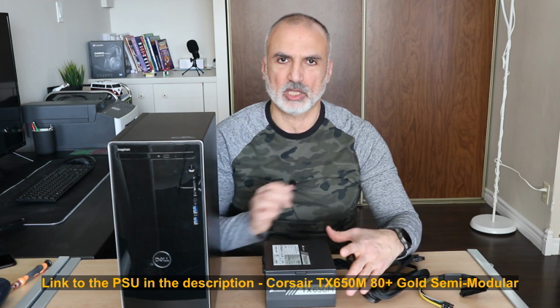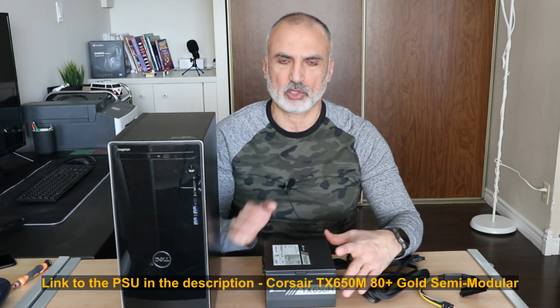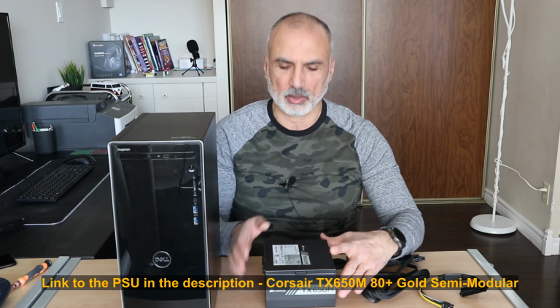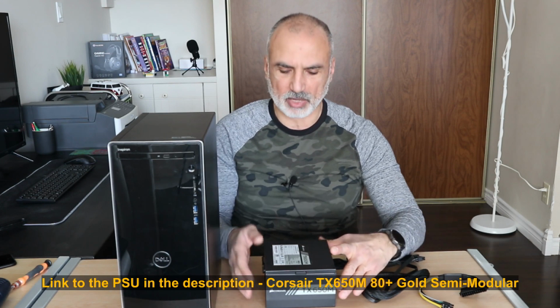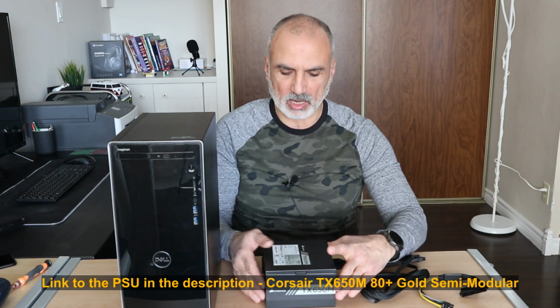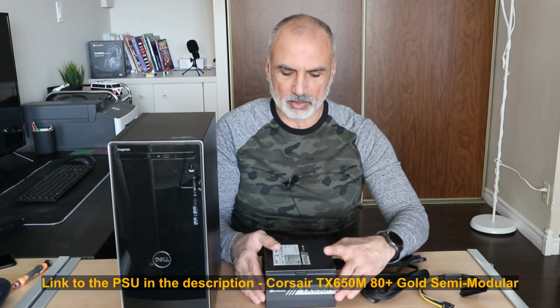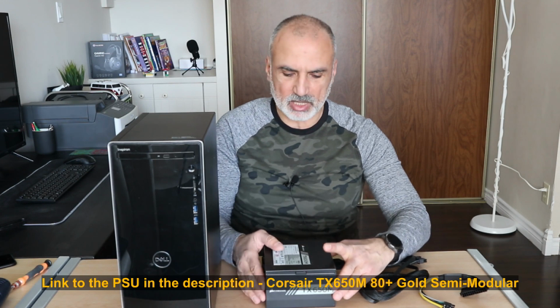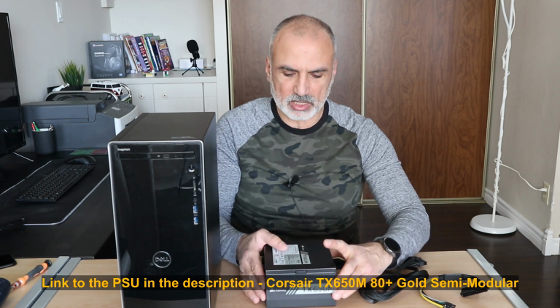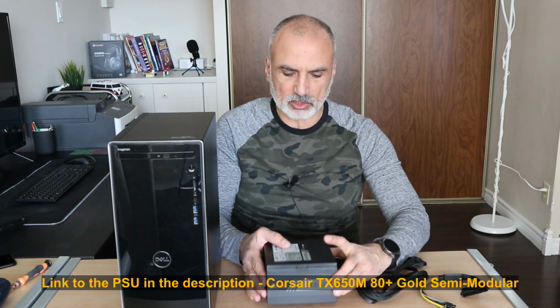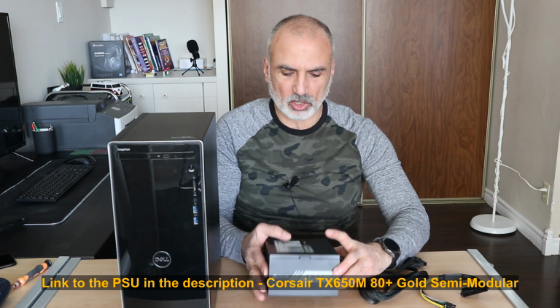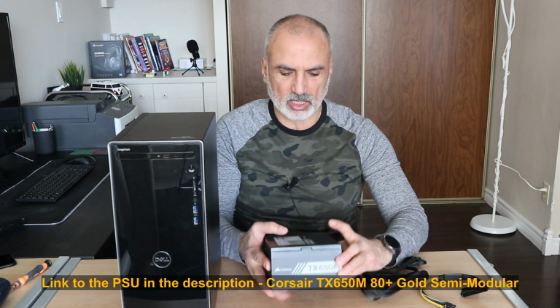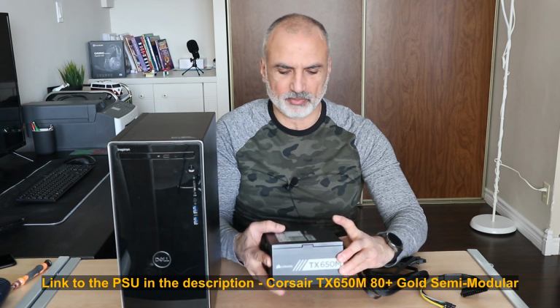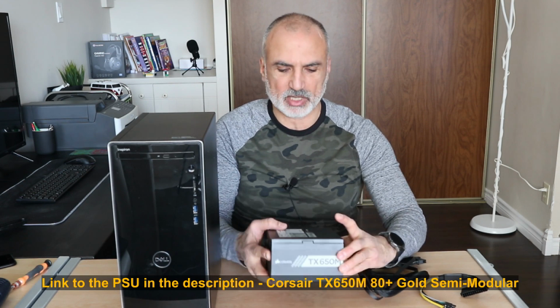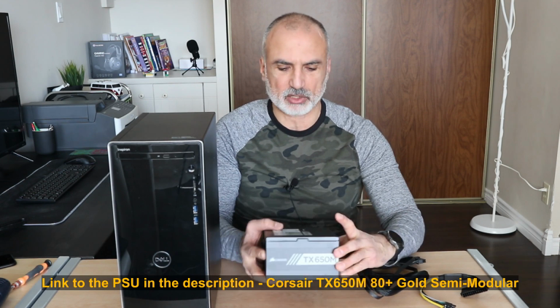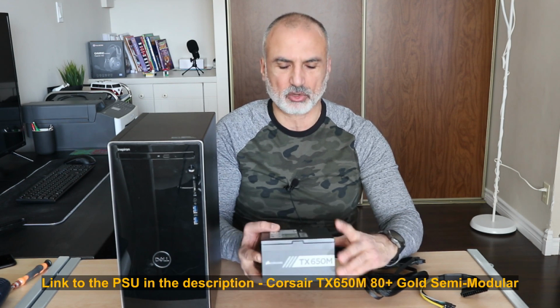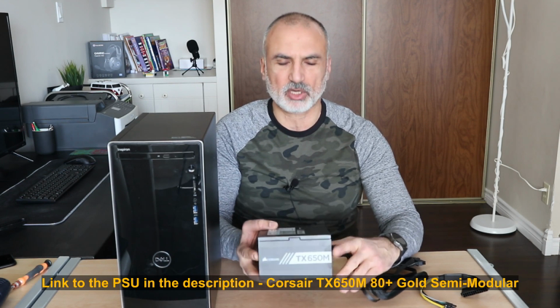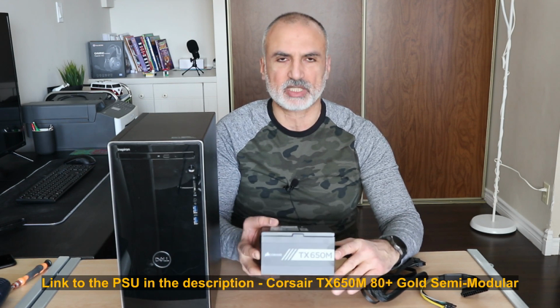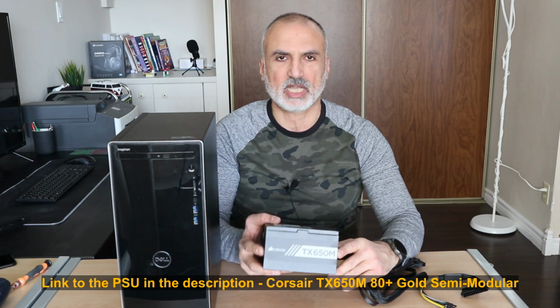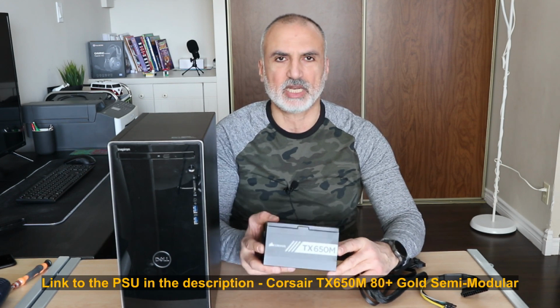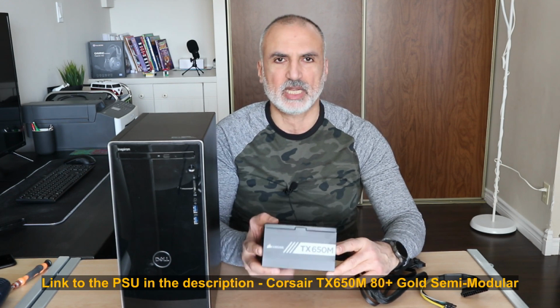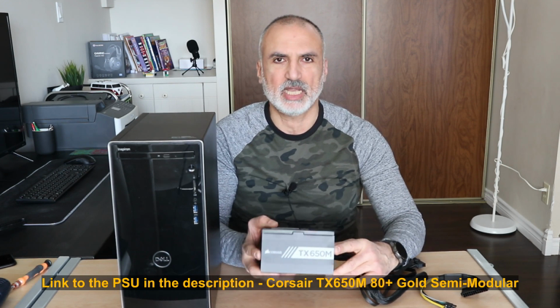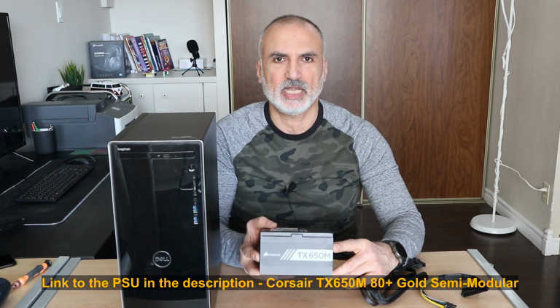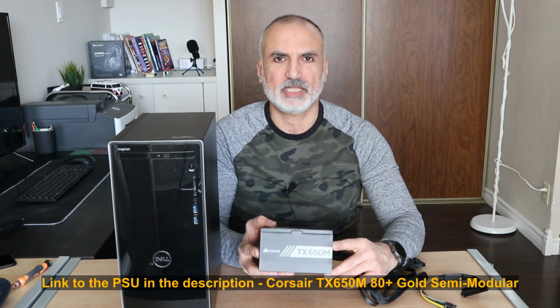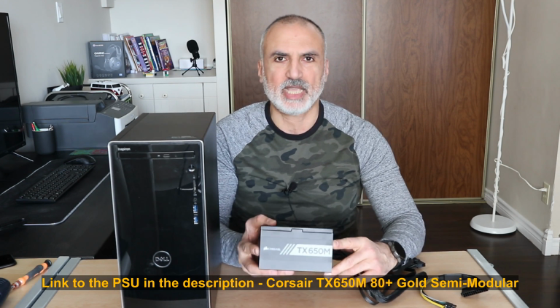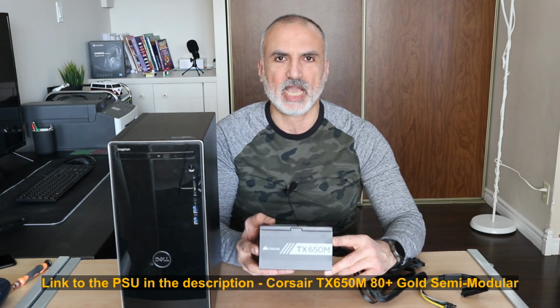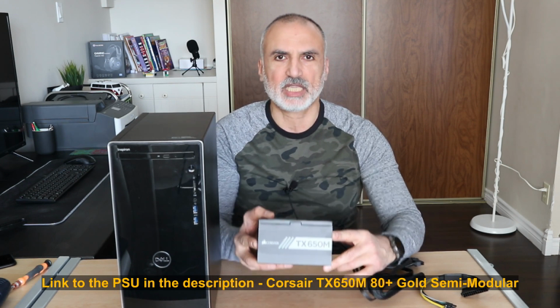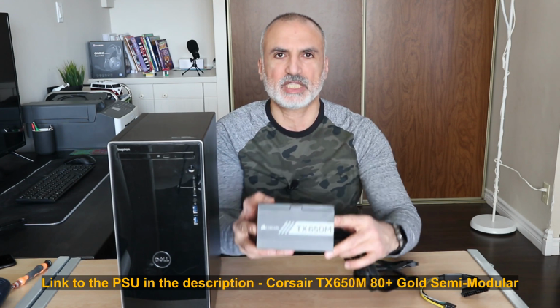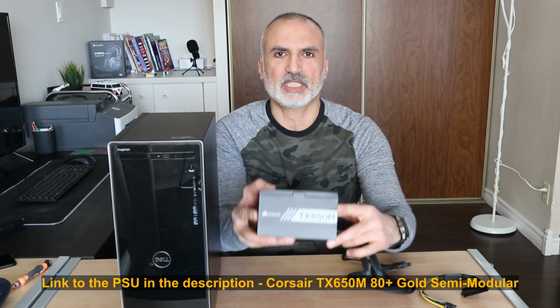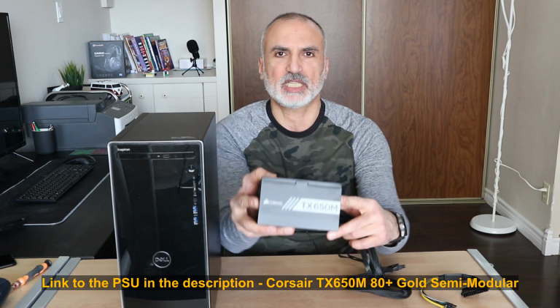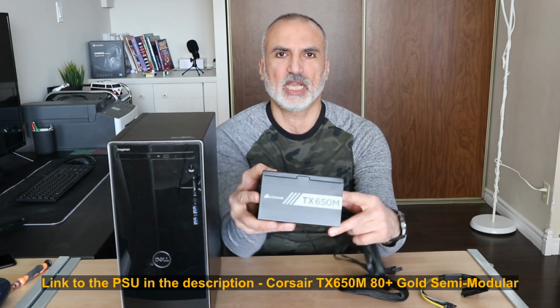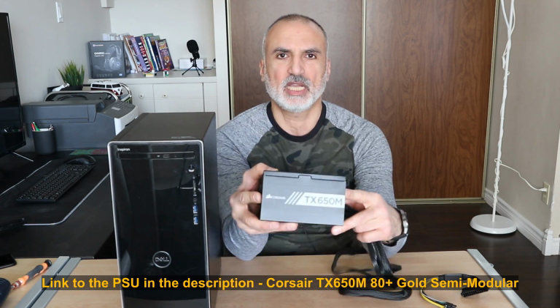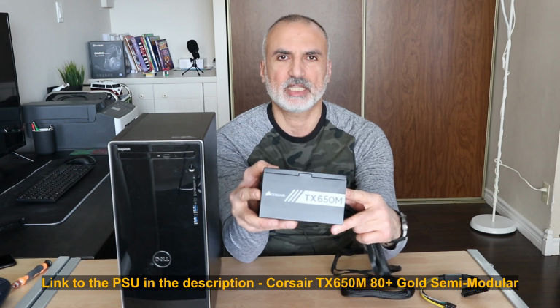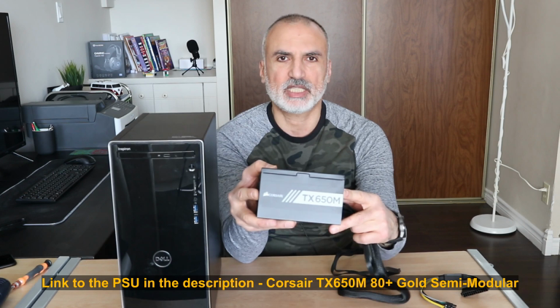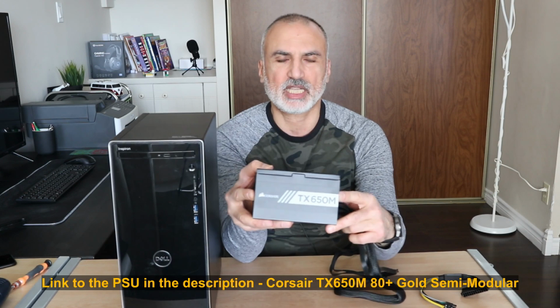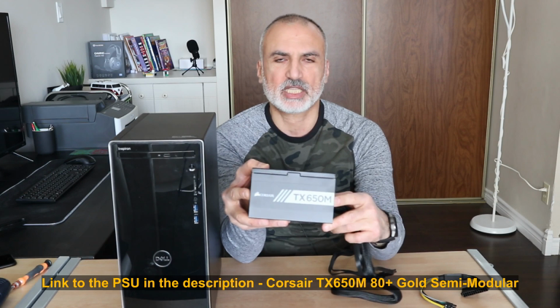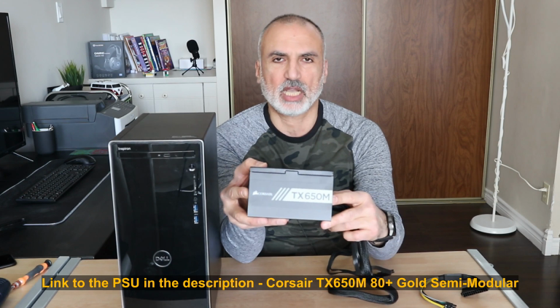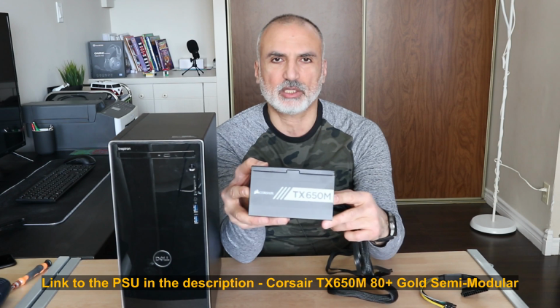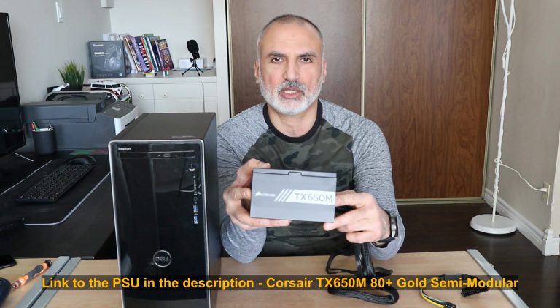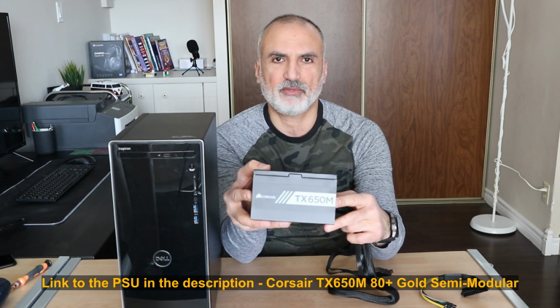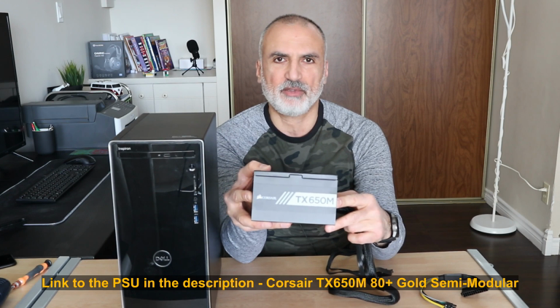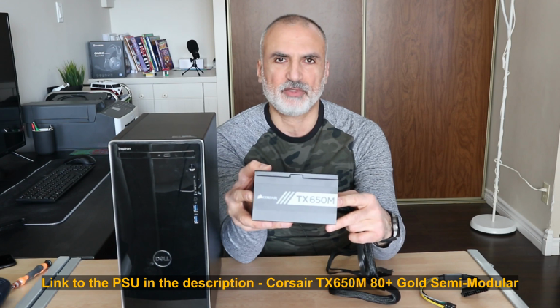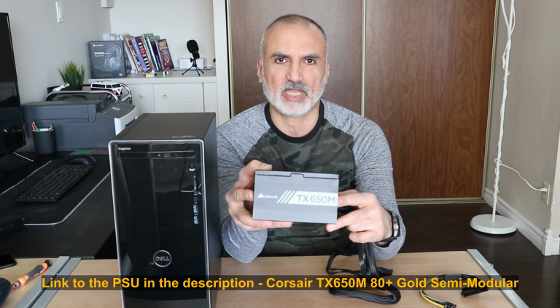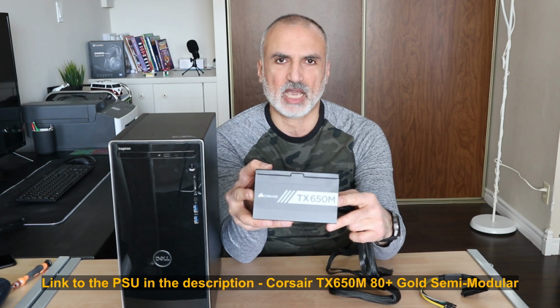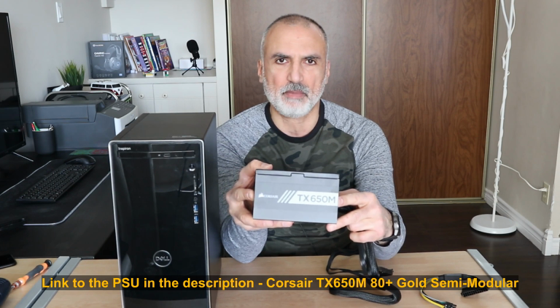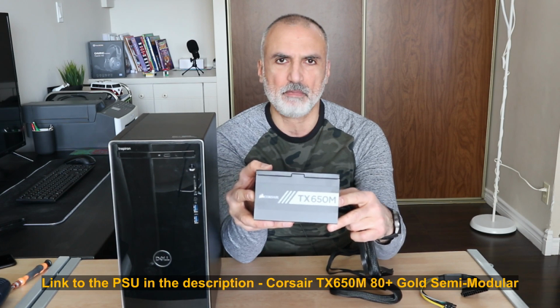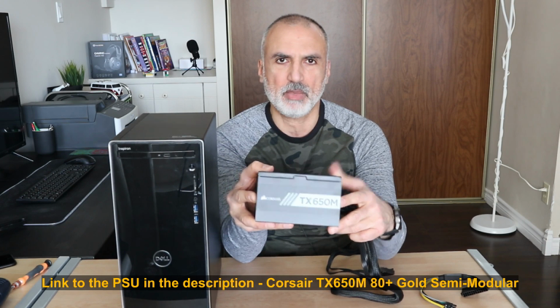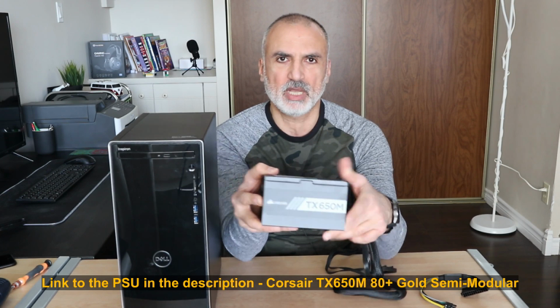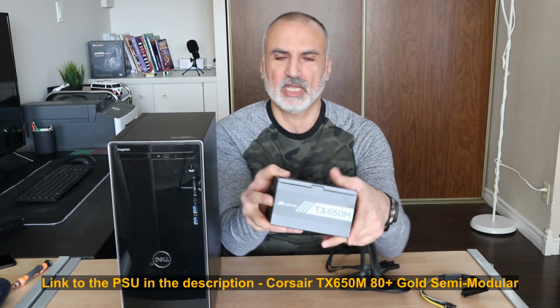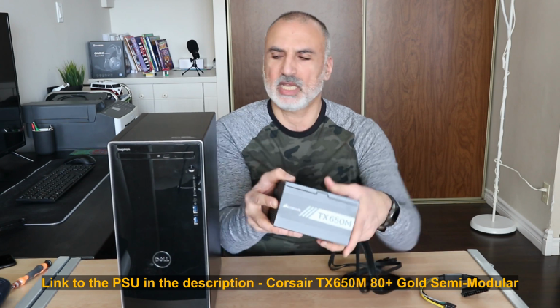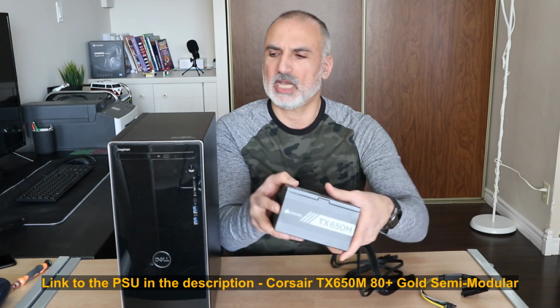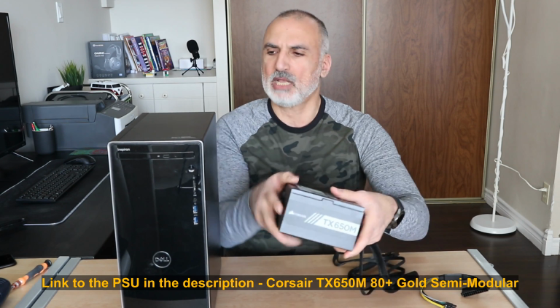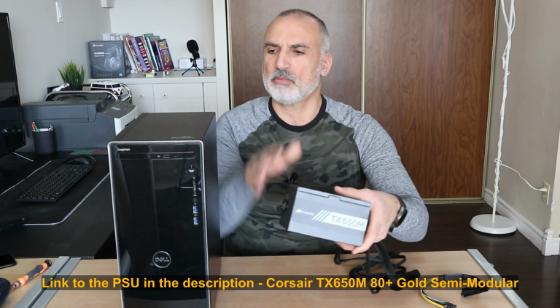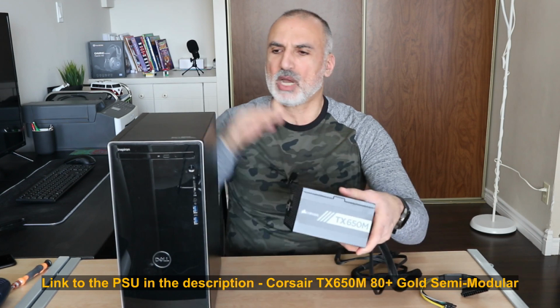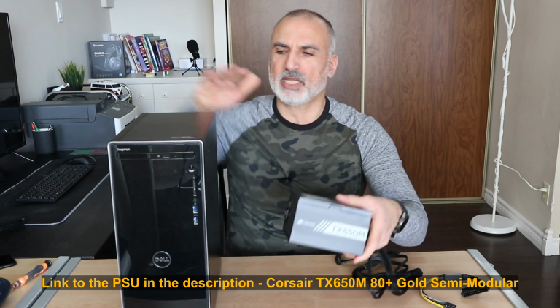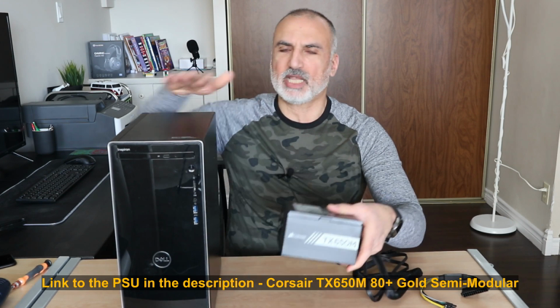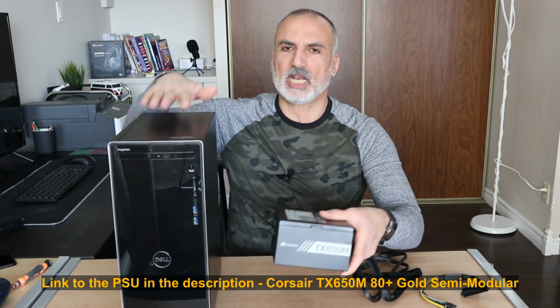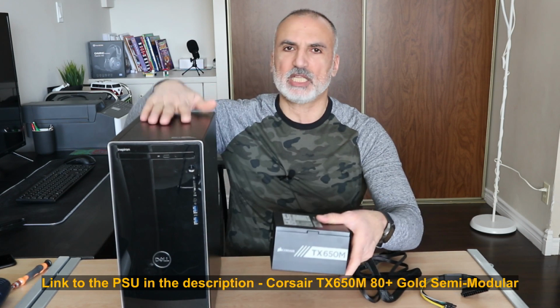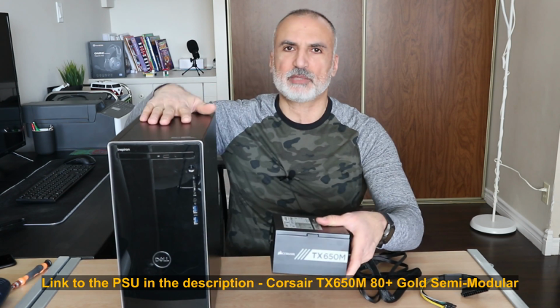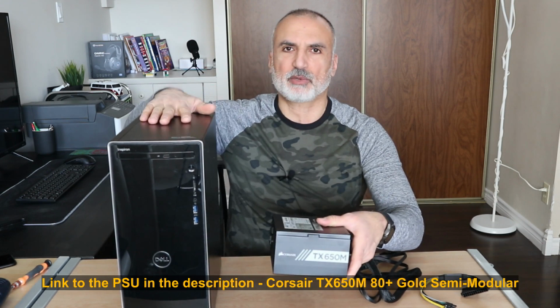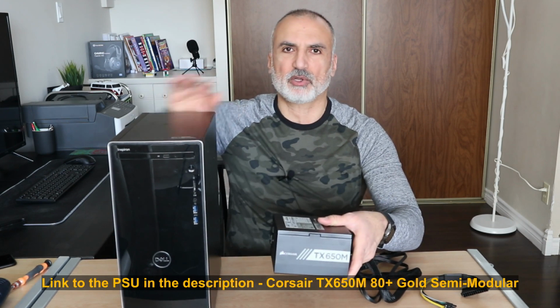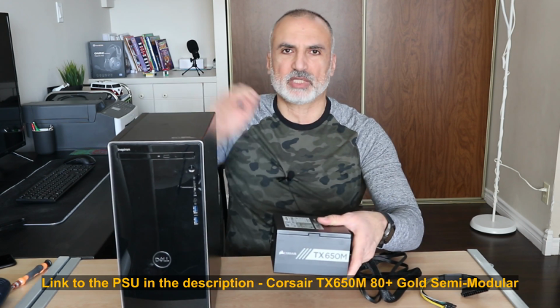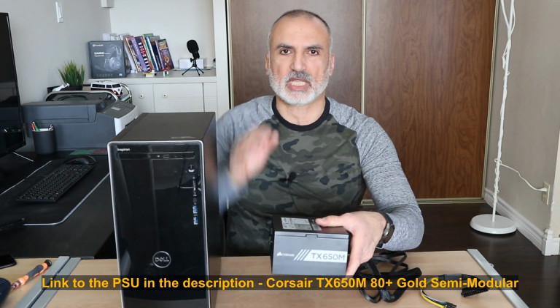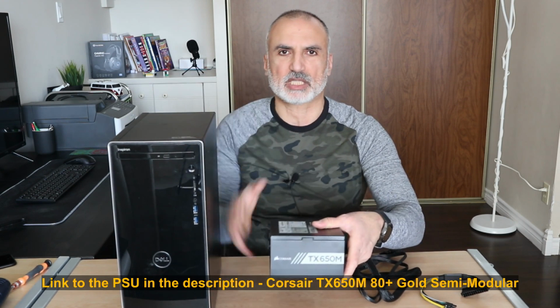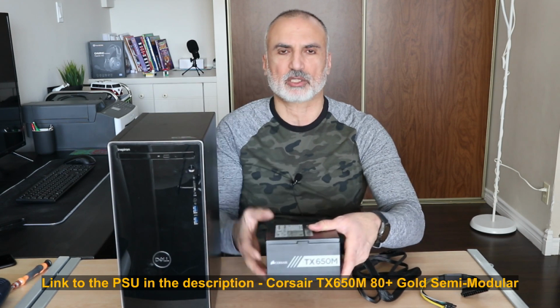I'm gonna be installing the Corsair TX650M in my Dell Inspiron desktop.